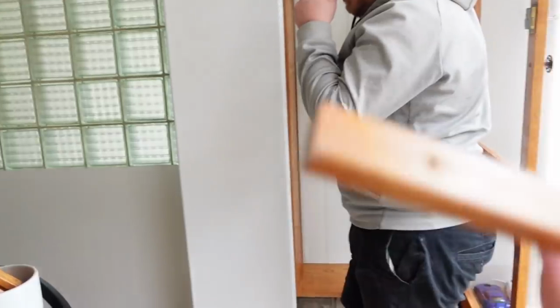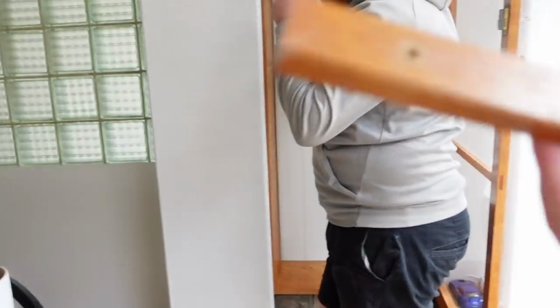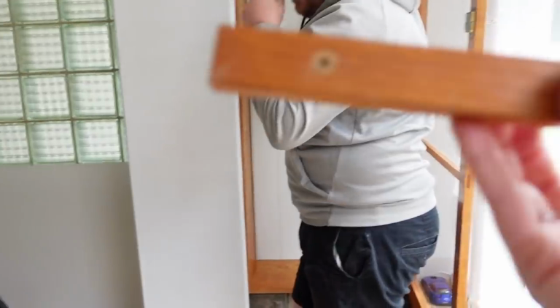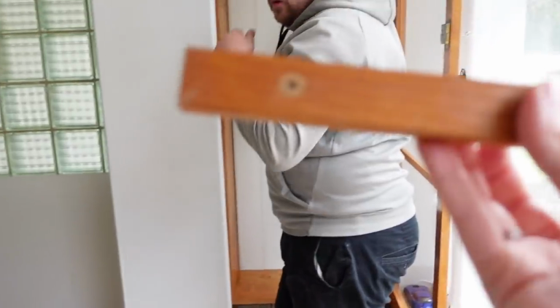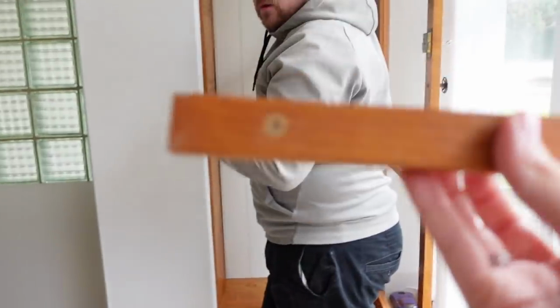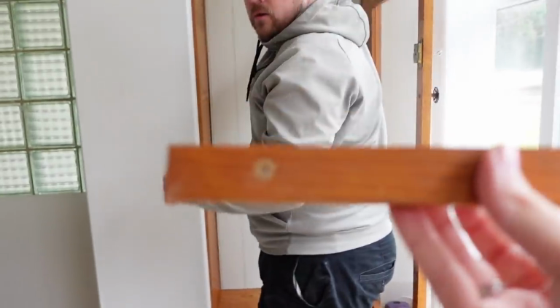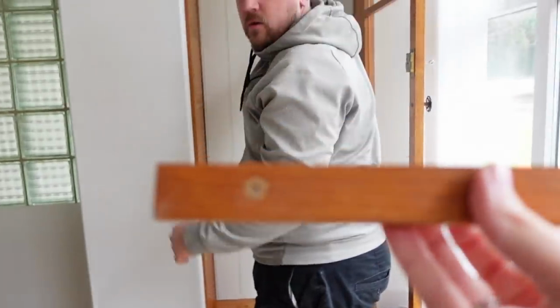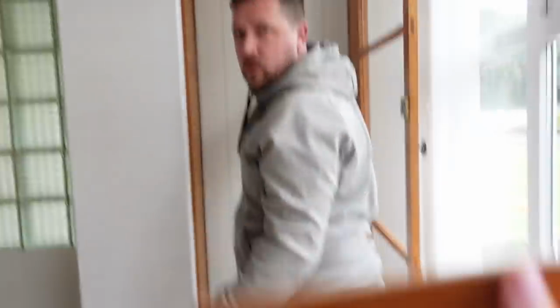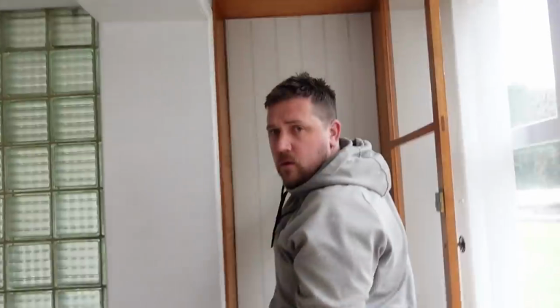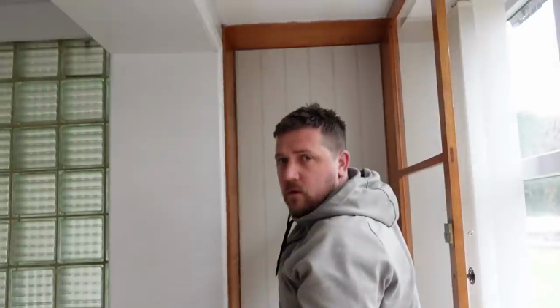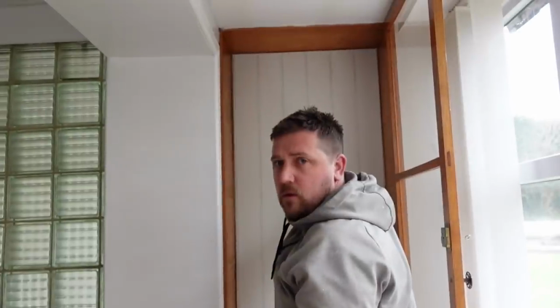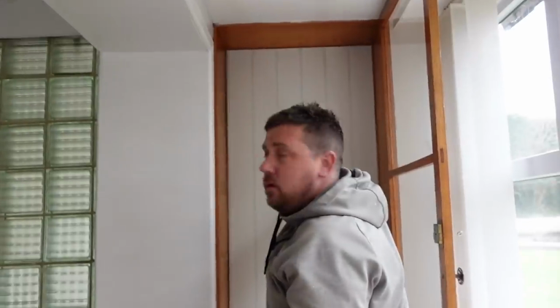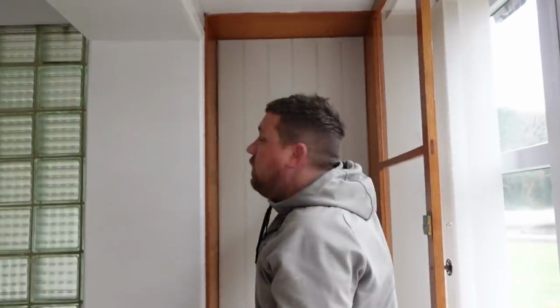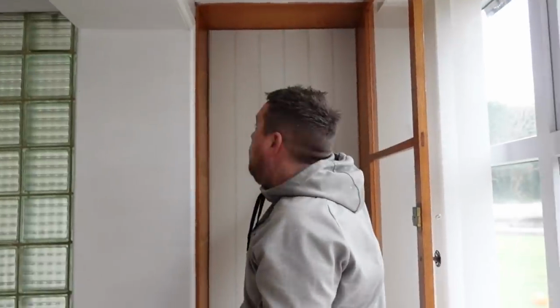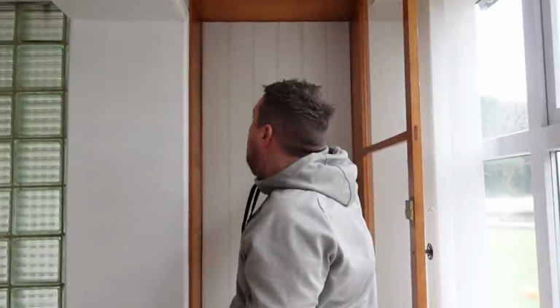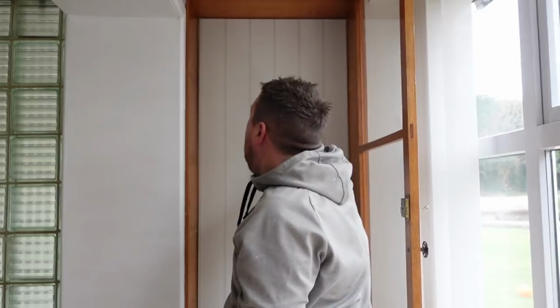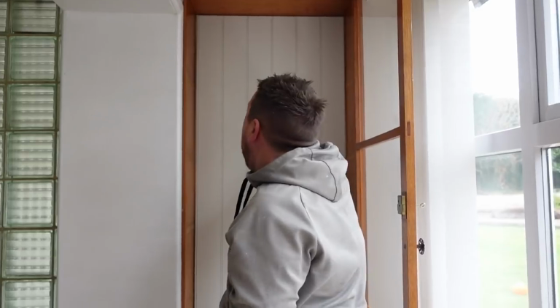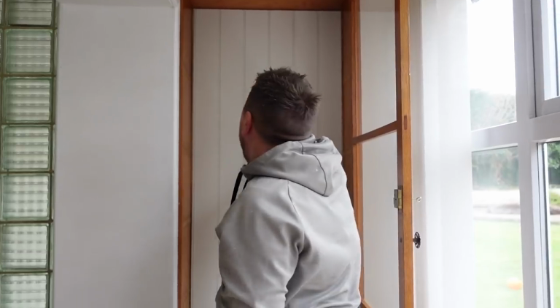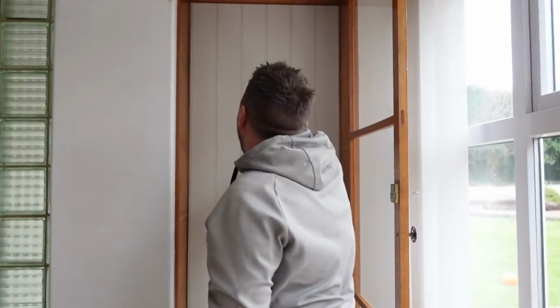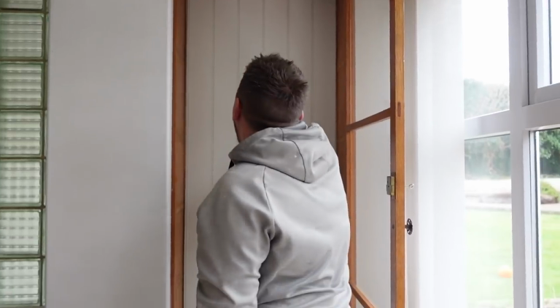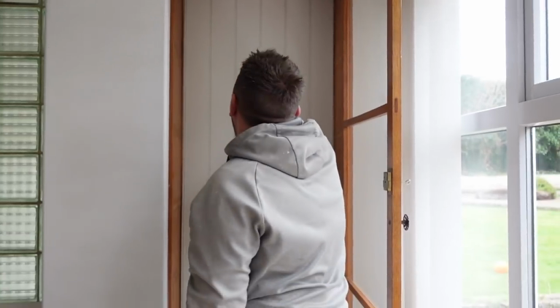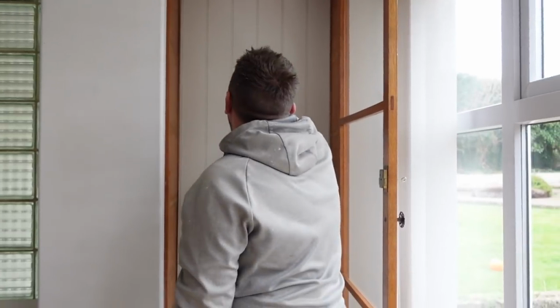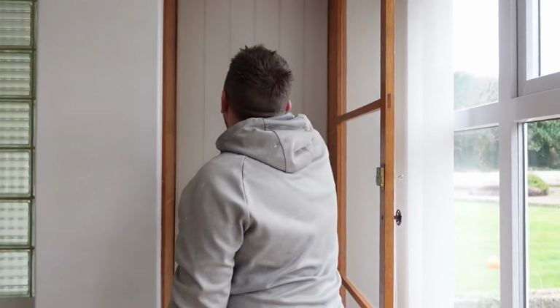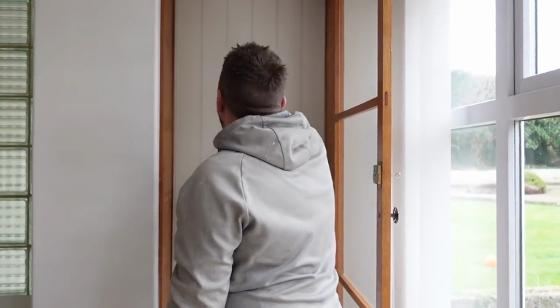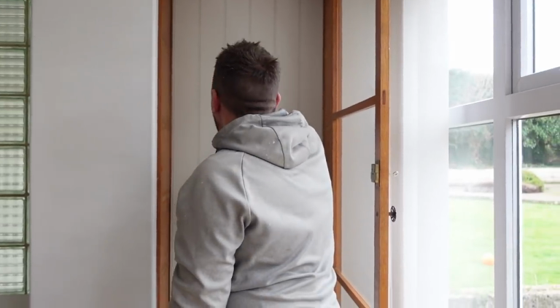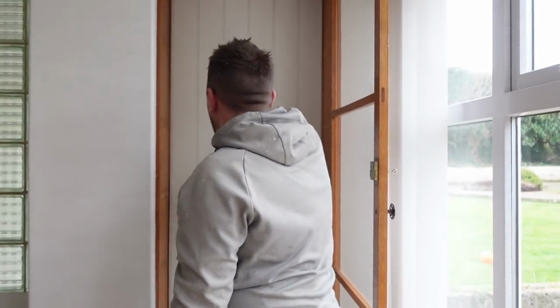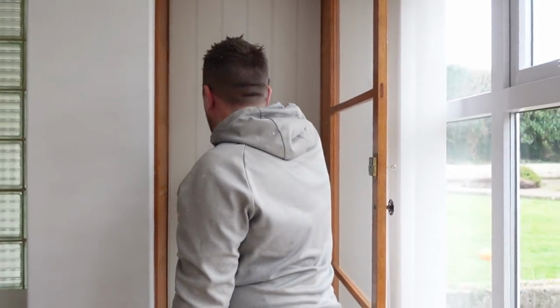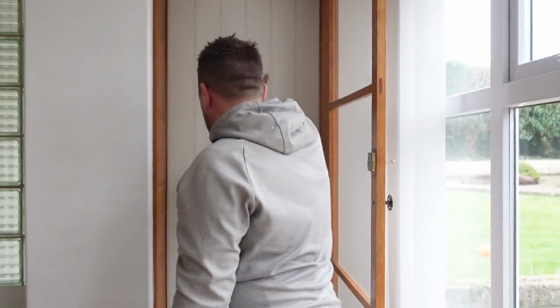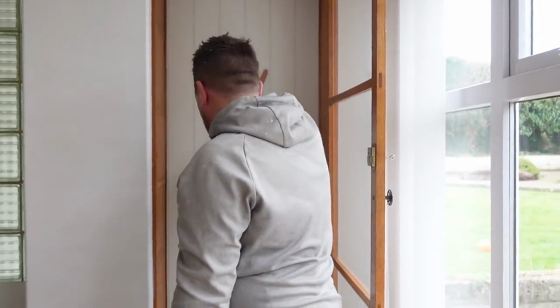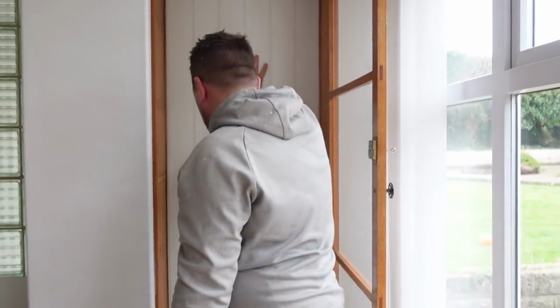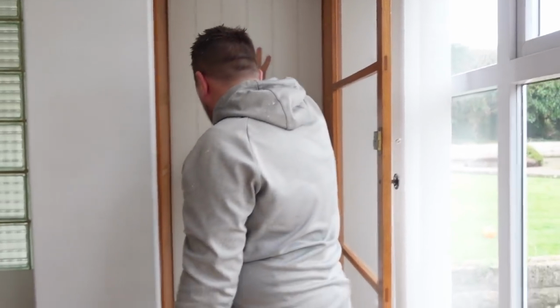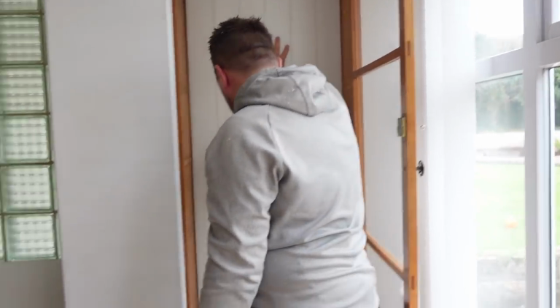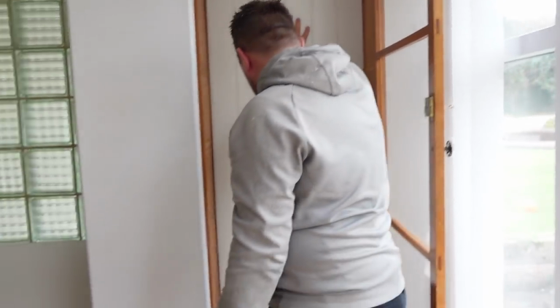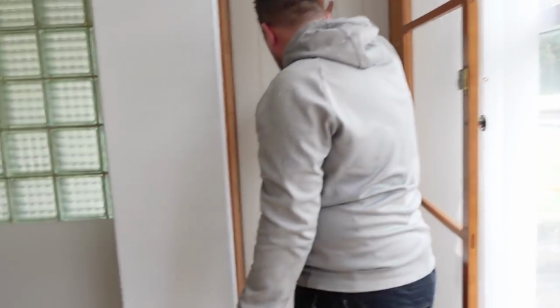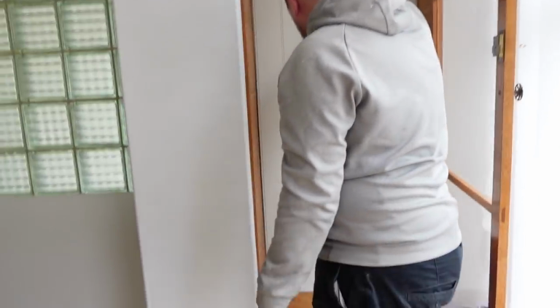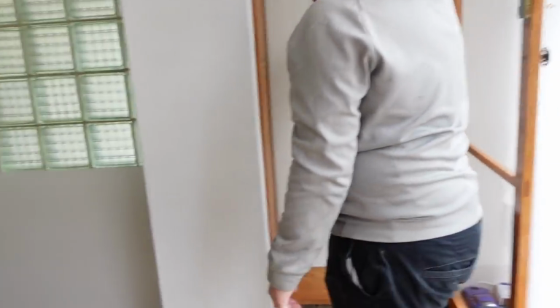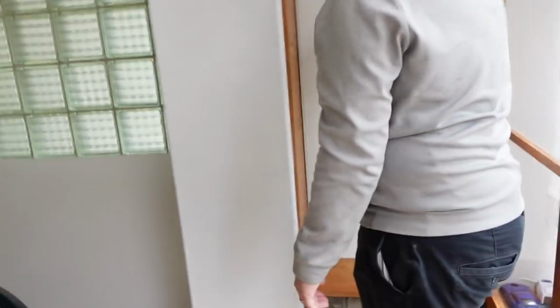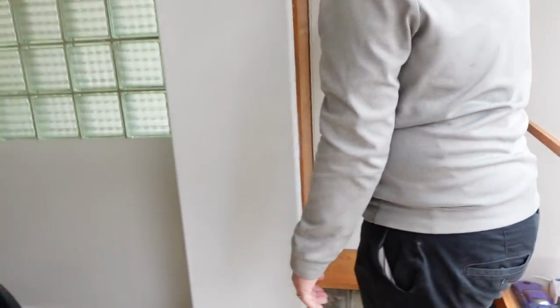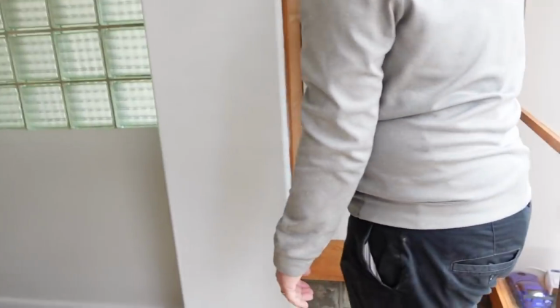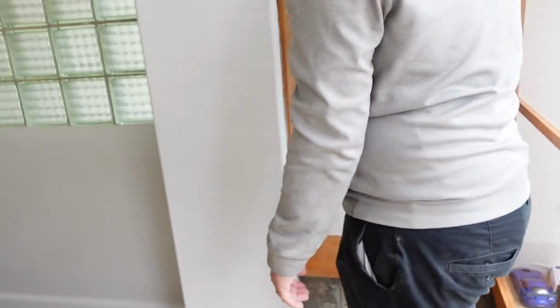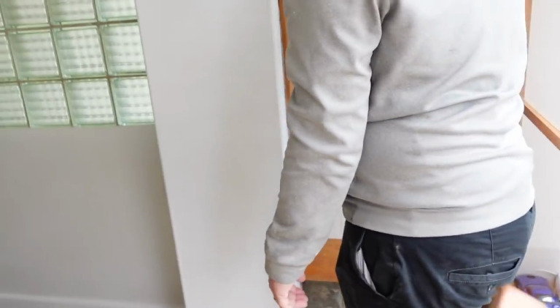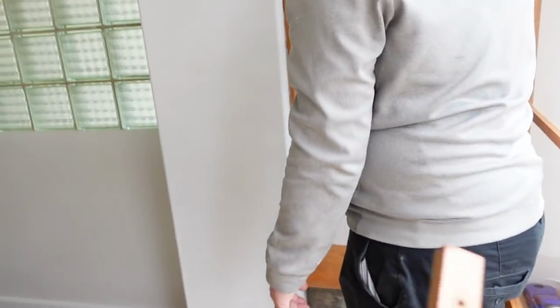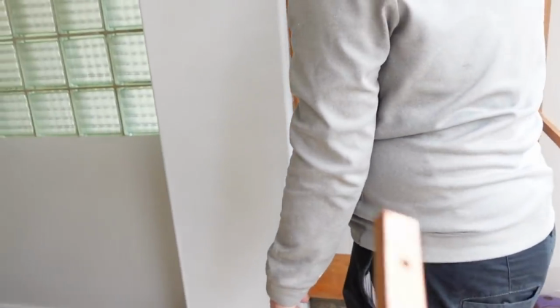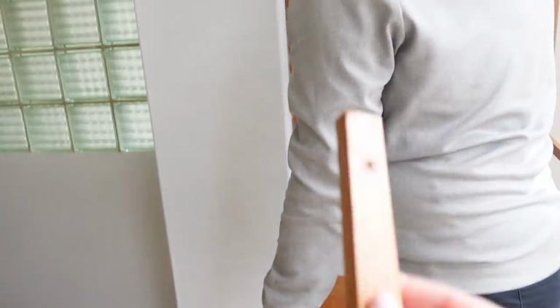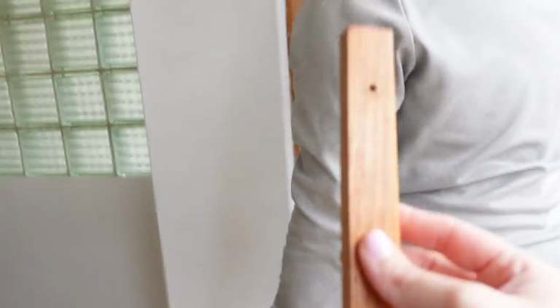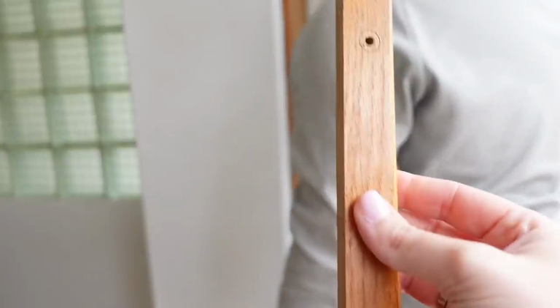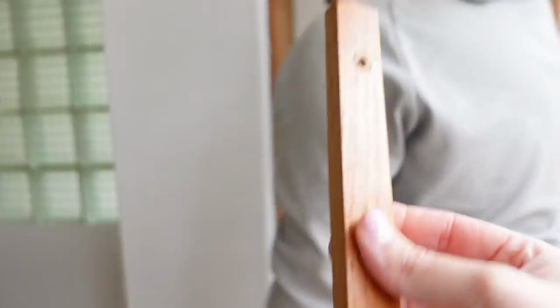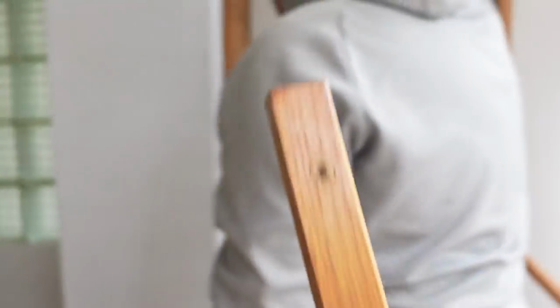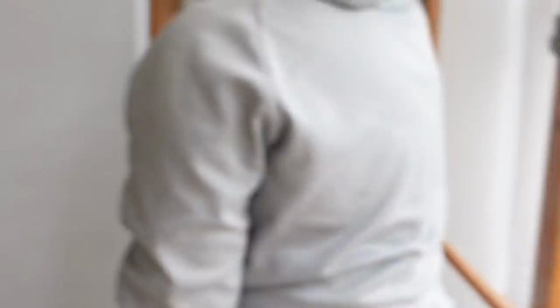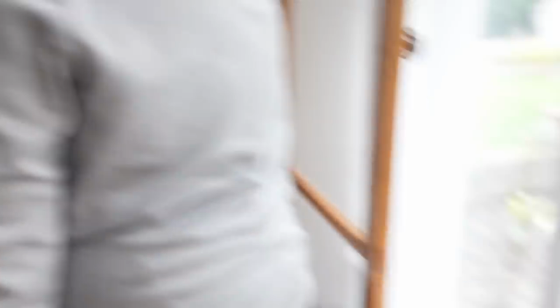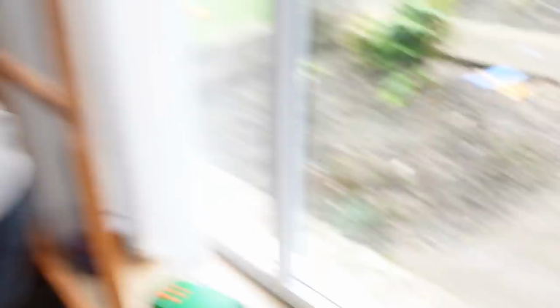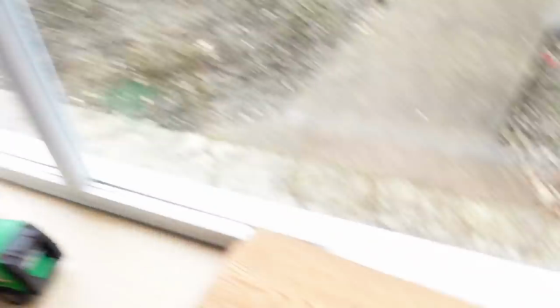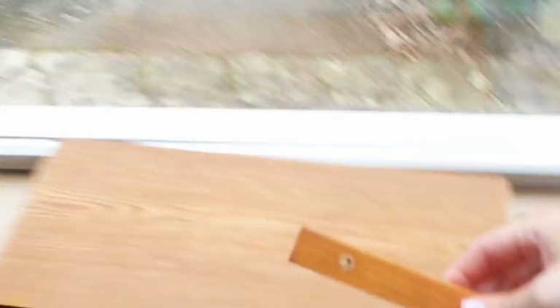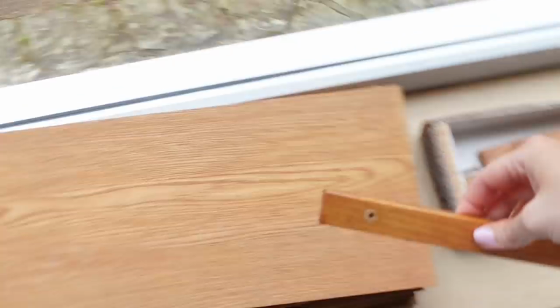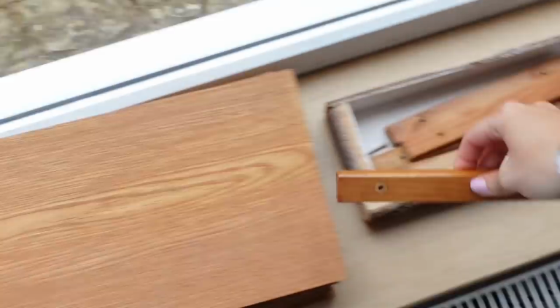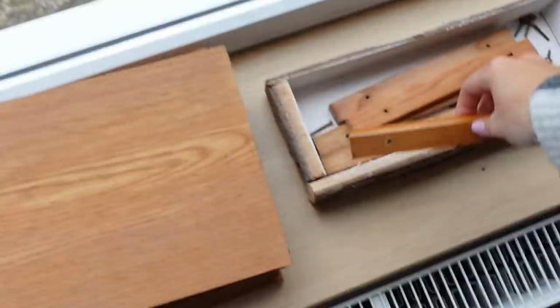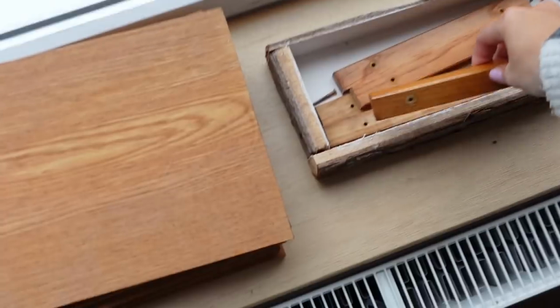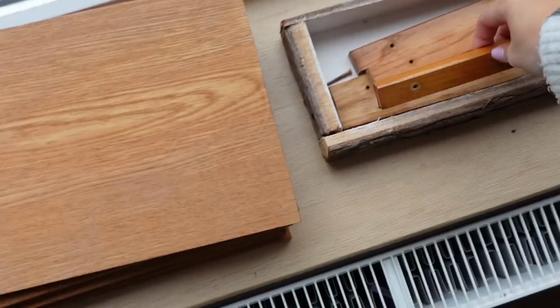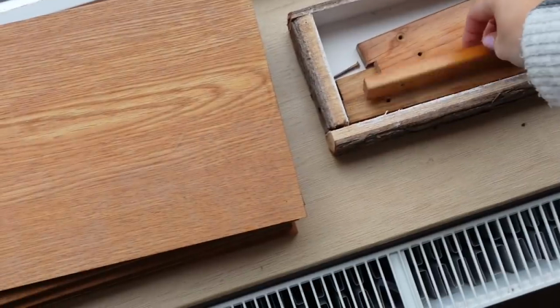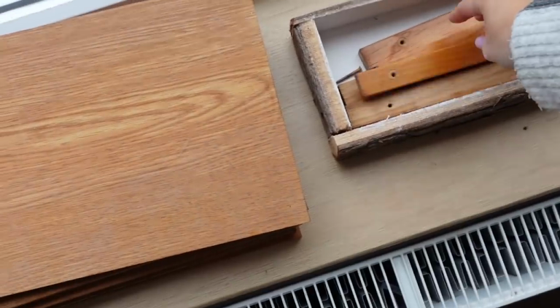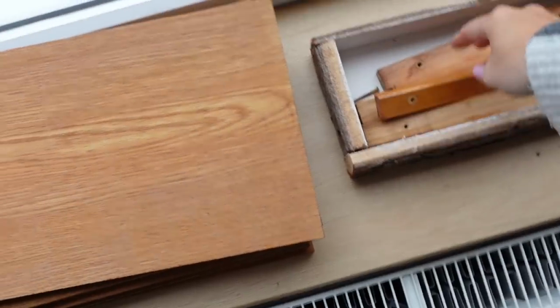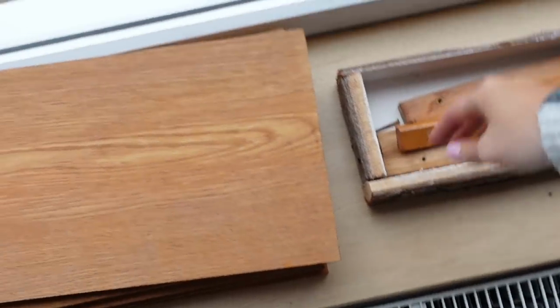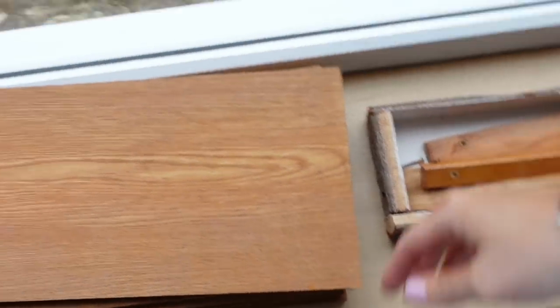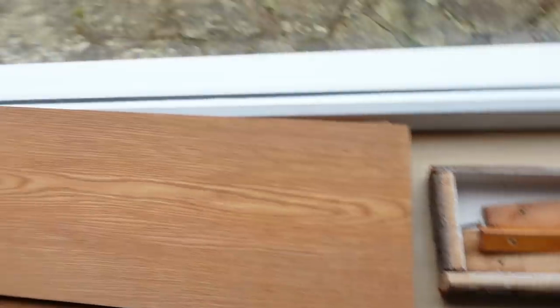This is way less than we thought it was going to be job-wise, cutting-wise. But yeah, these are too long aren't they - they'll need trimming down.